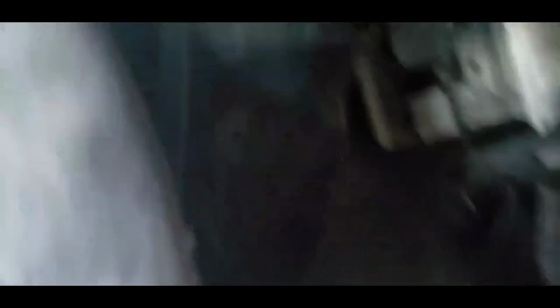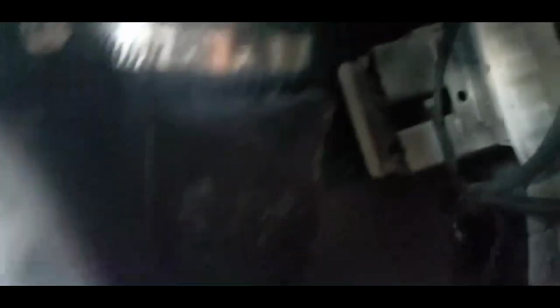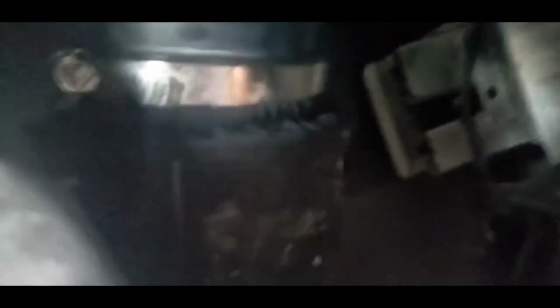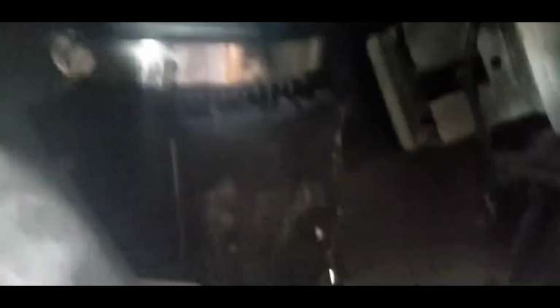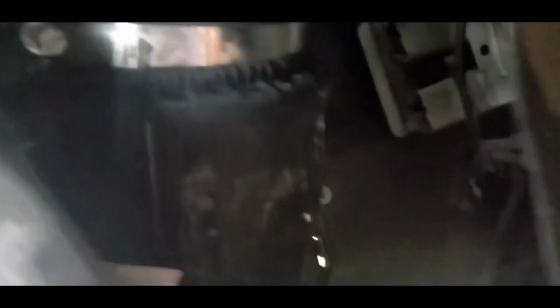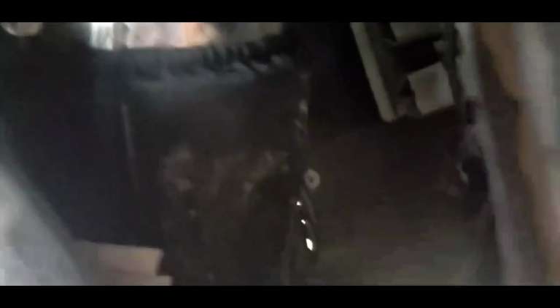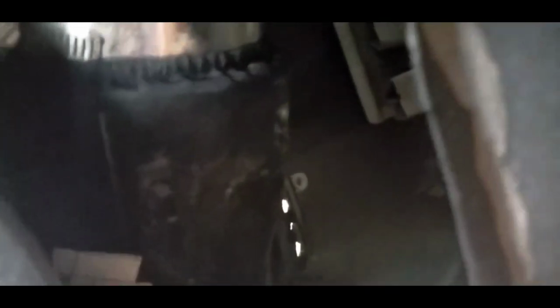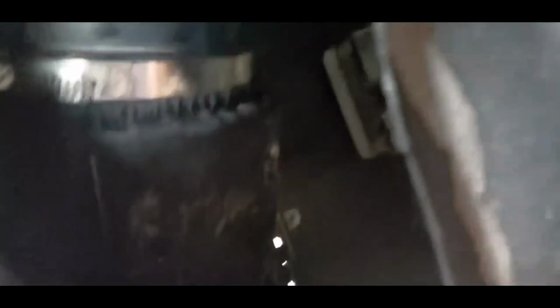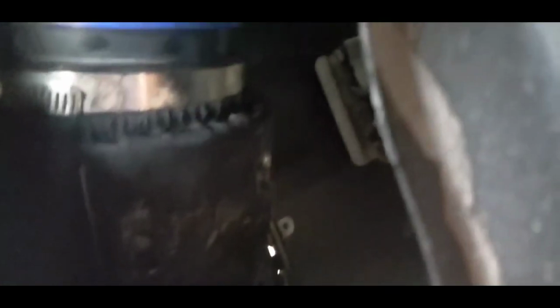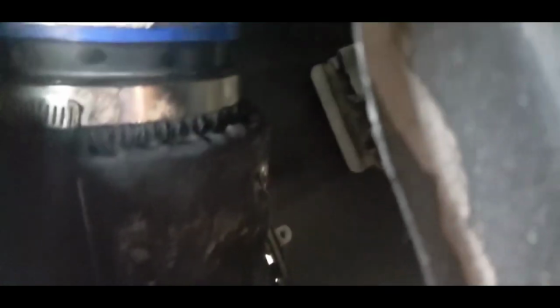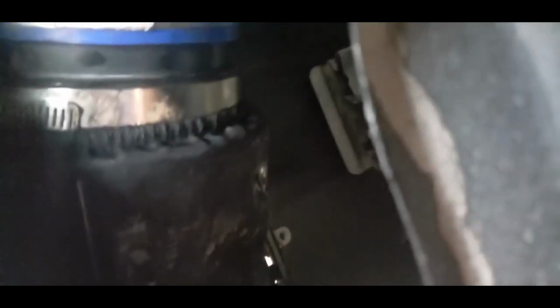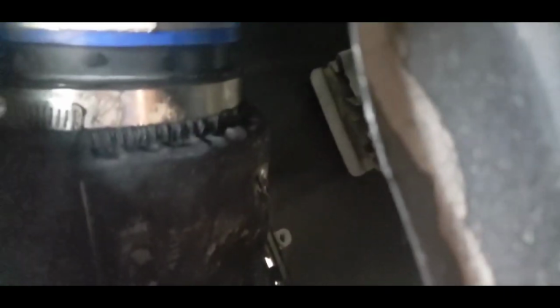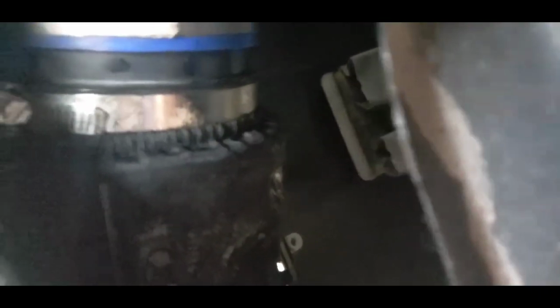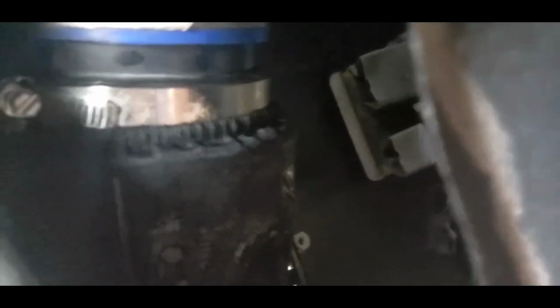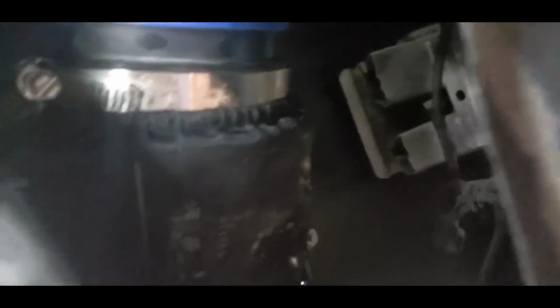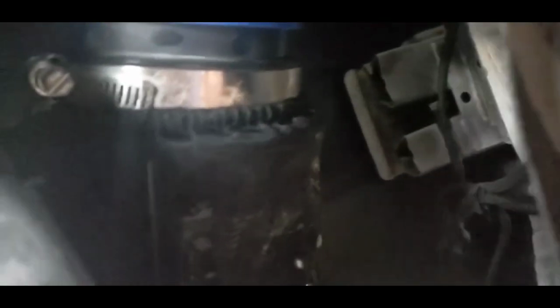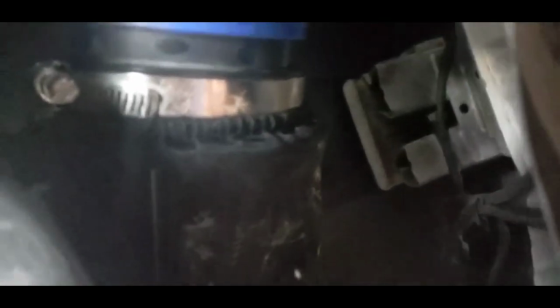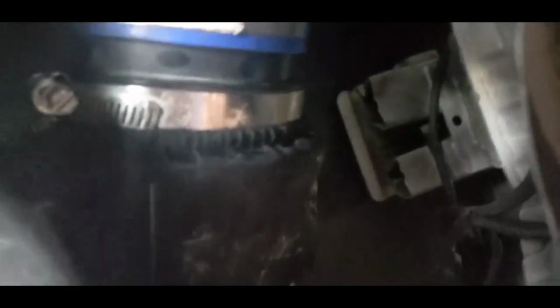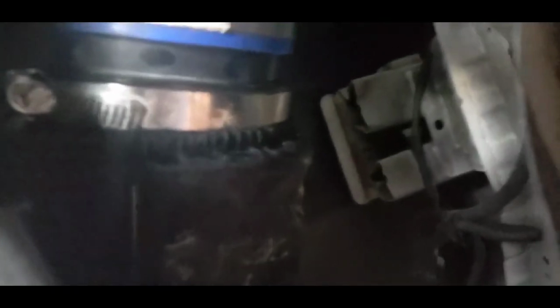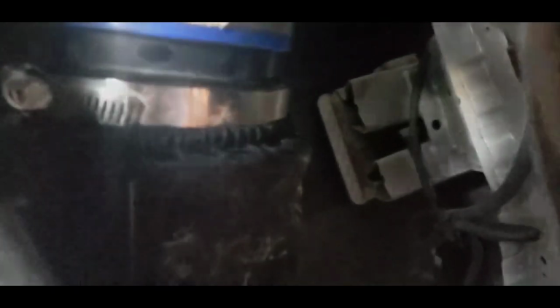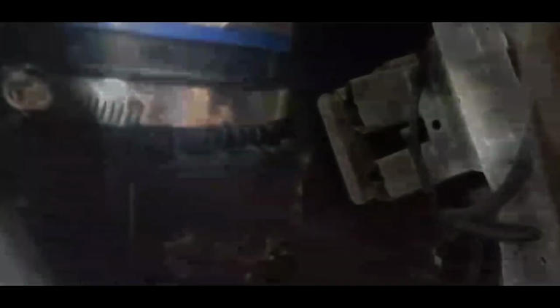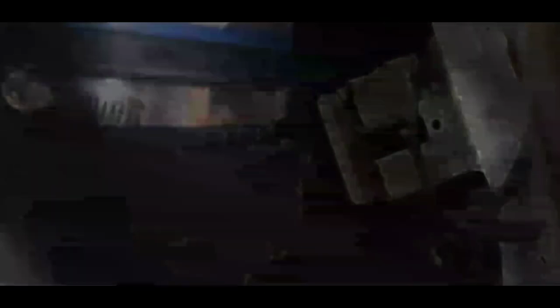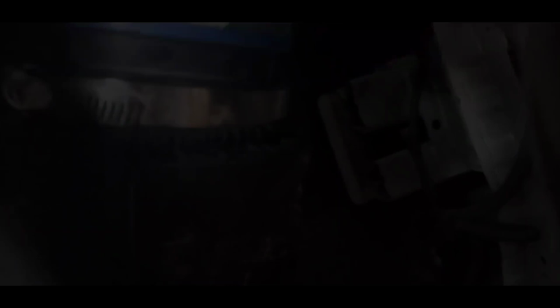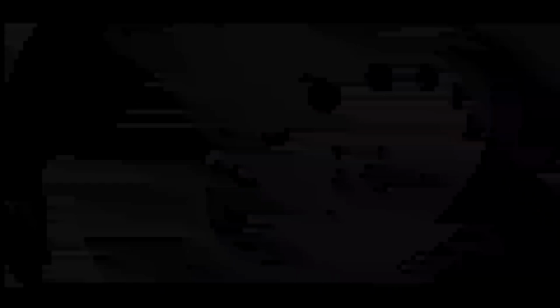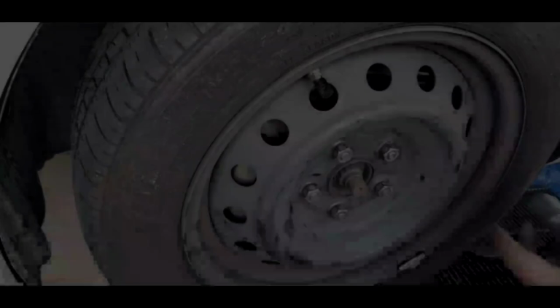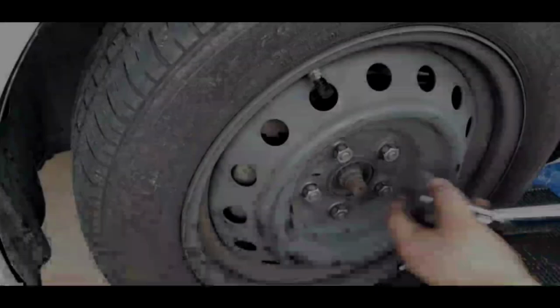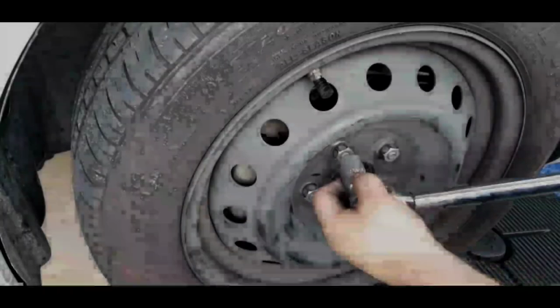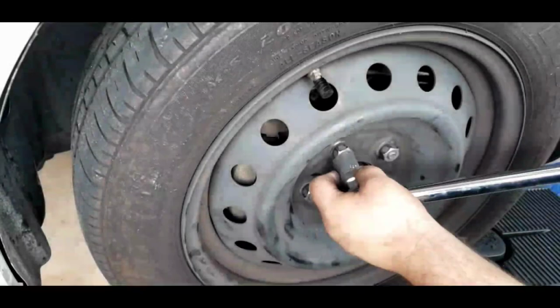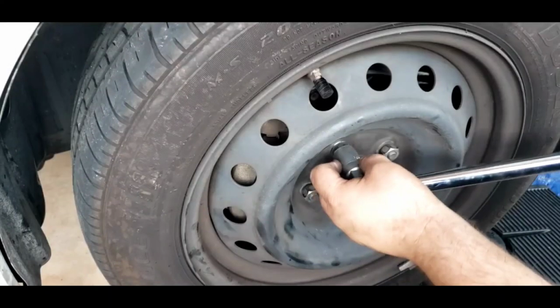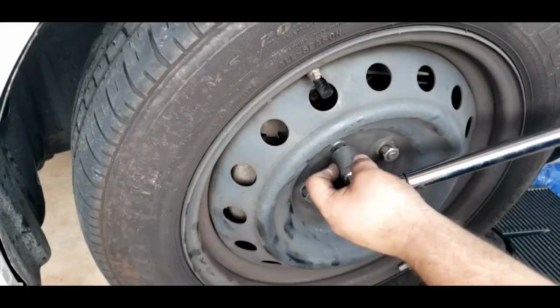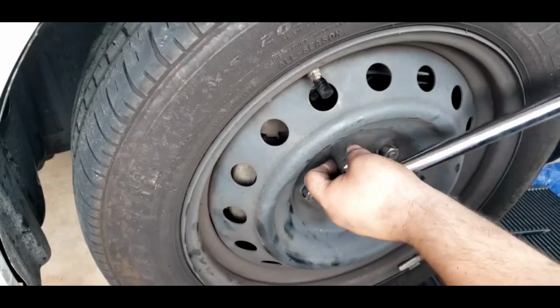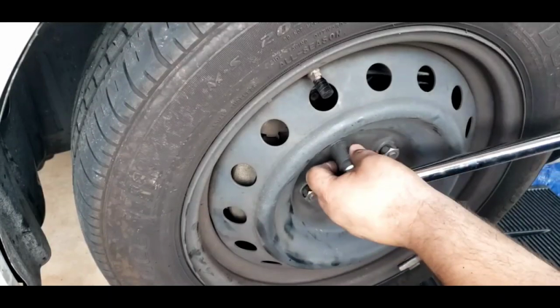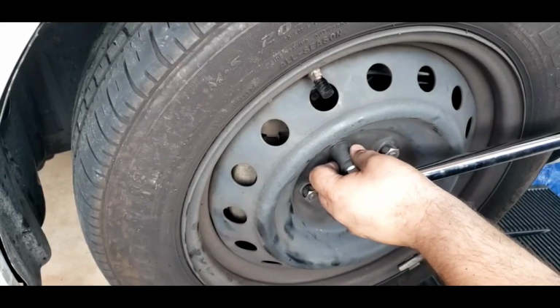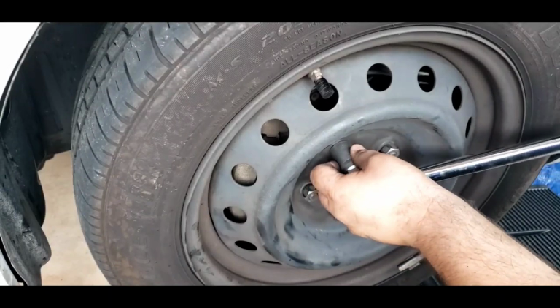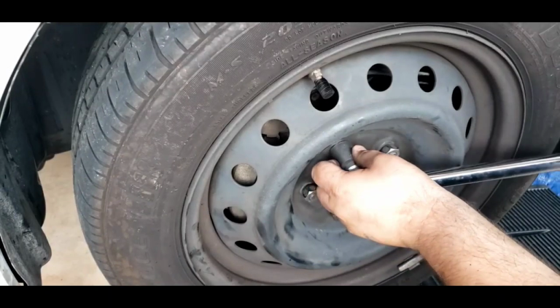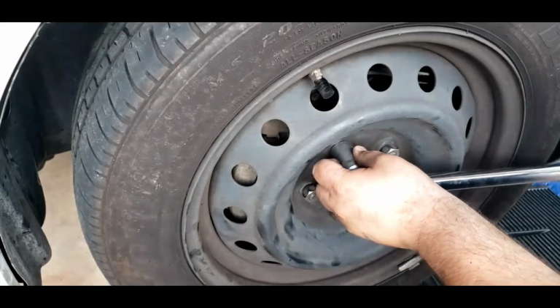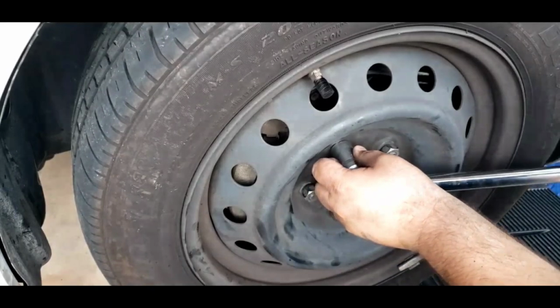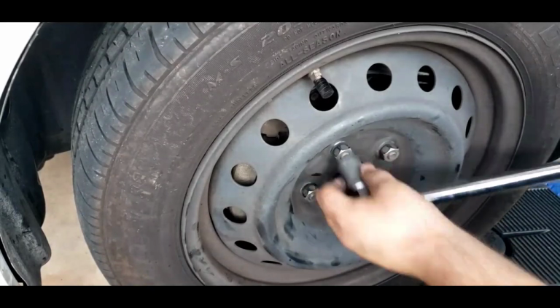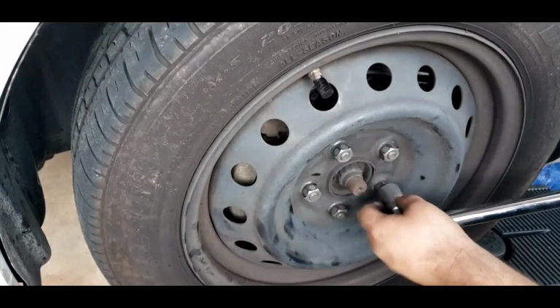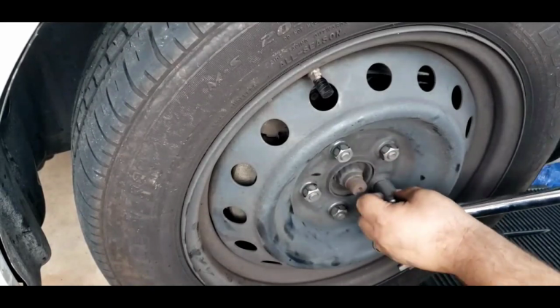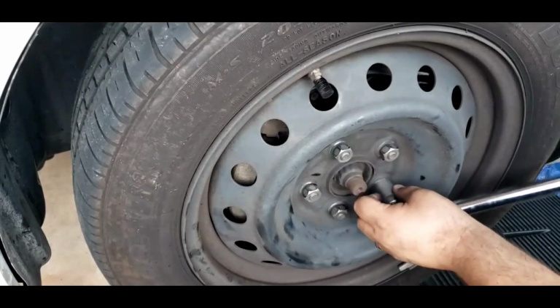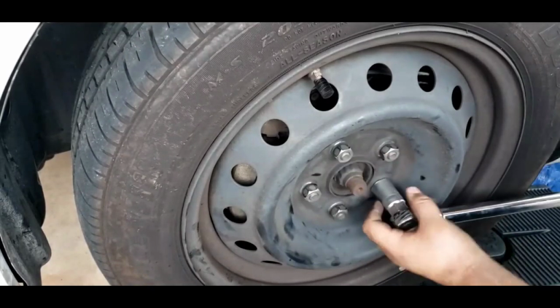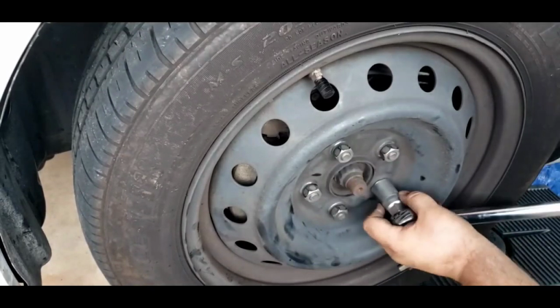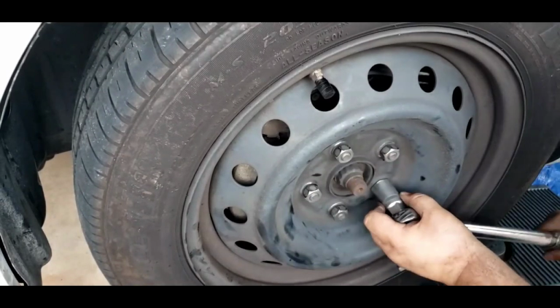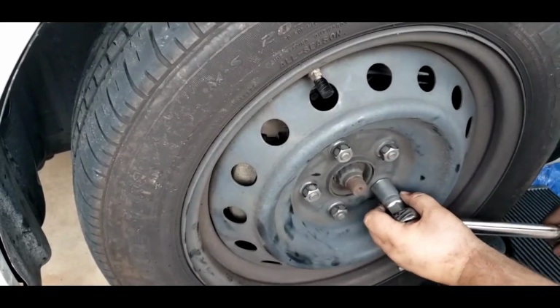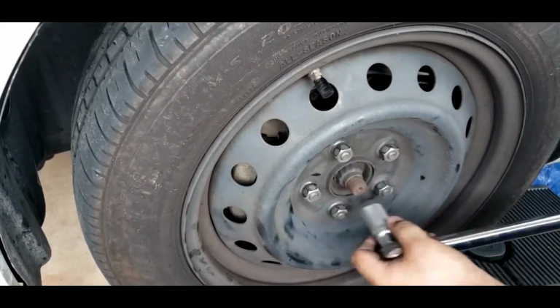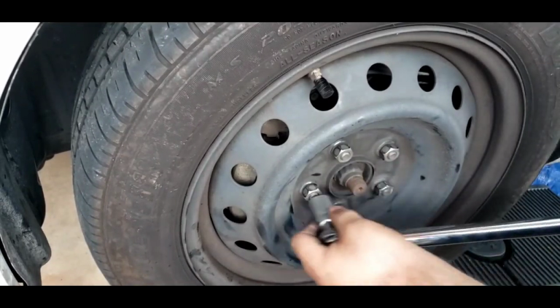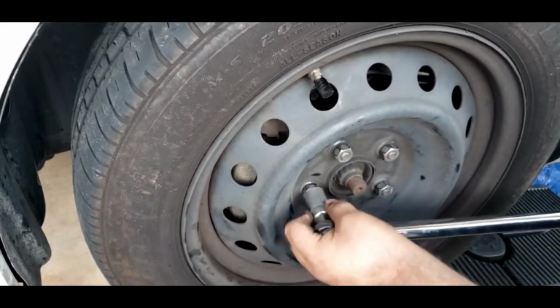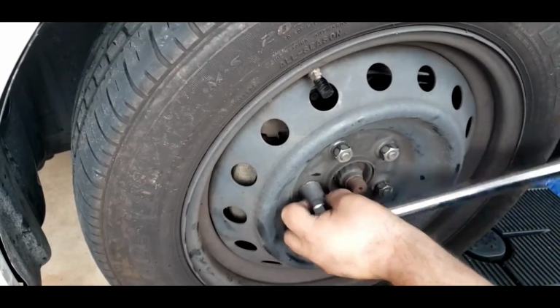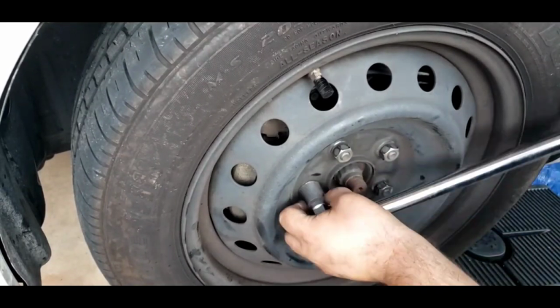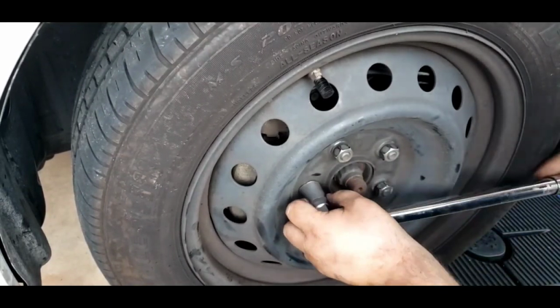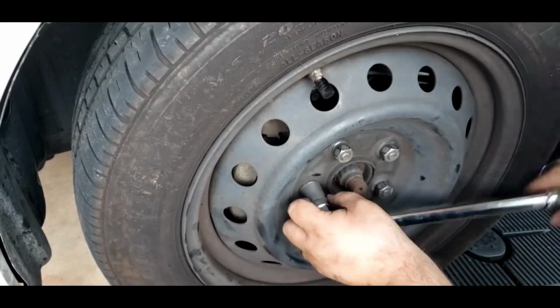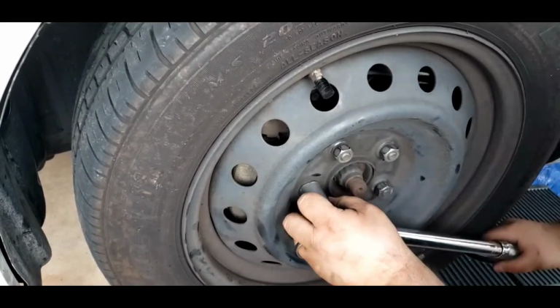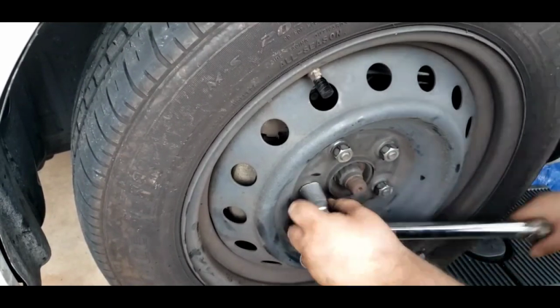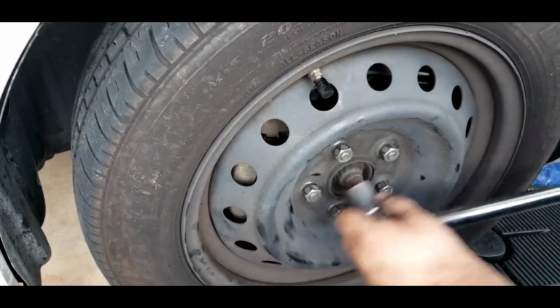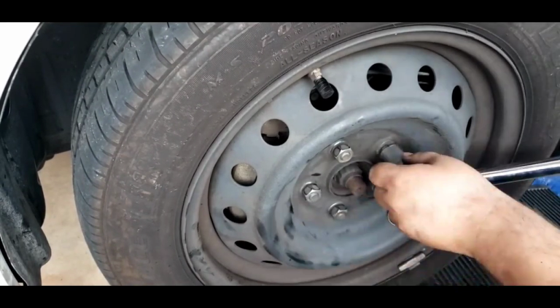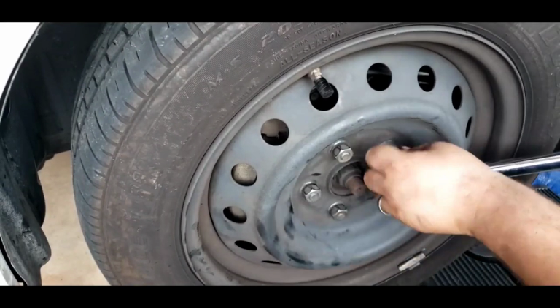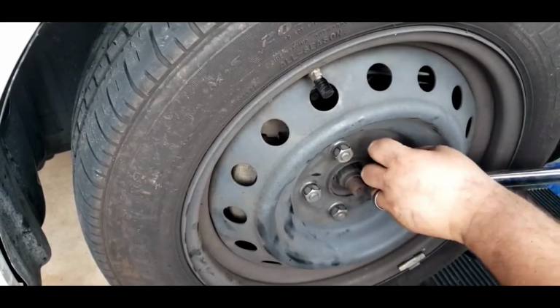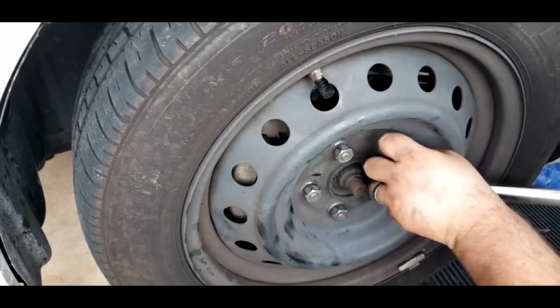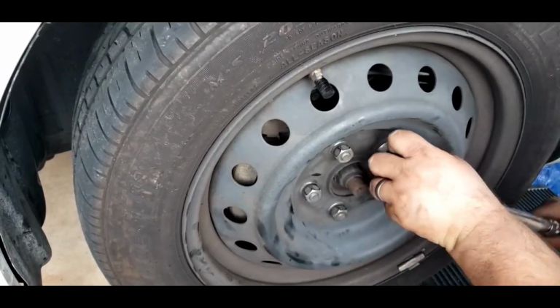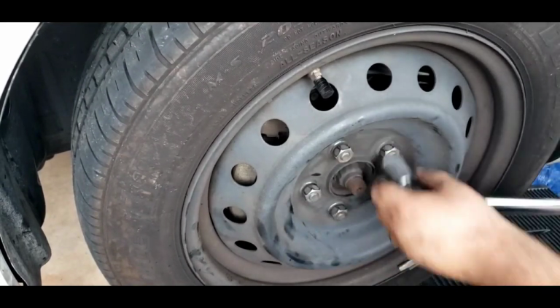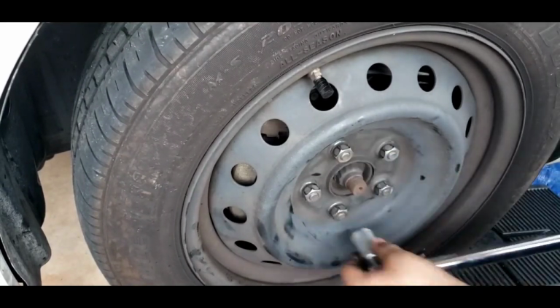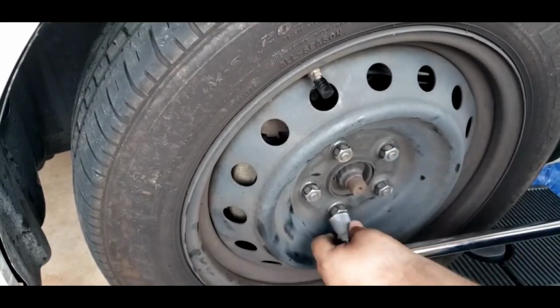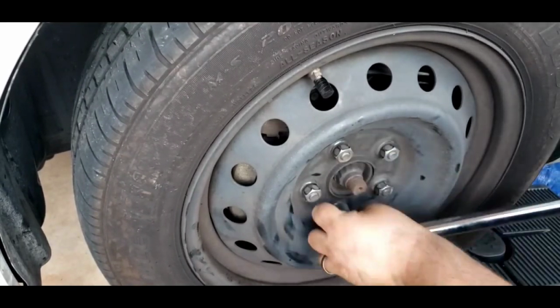When torquing down your lug nuts, make sure you go in a star pattern. I'm using a torque wrench here and once it's torqued, I go ahead and double check it one more time.